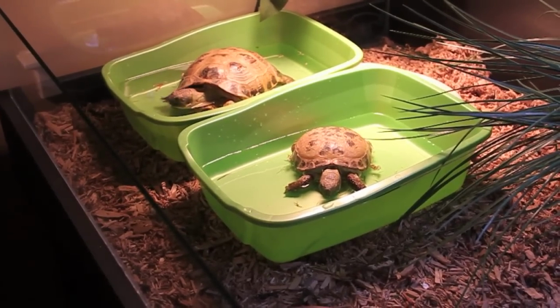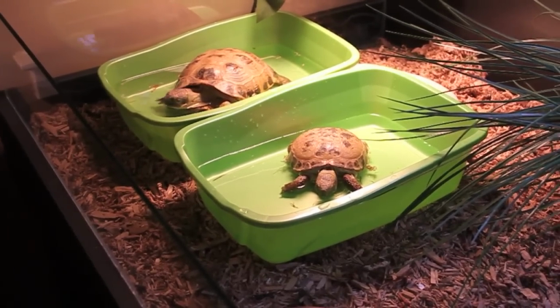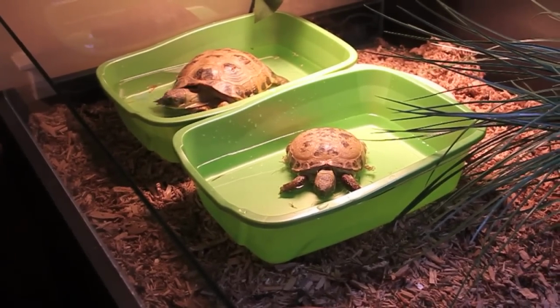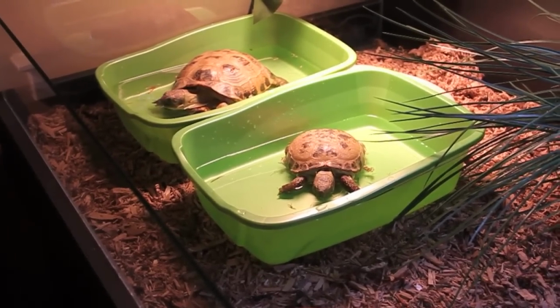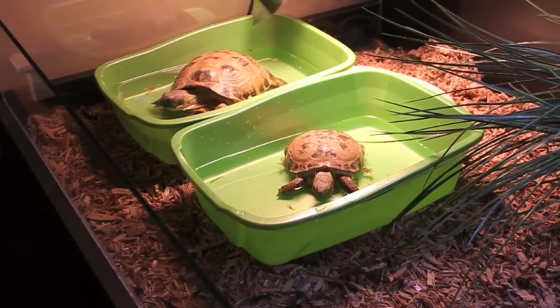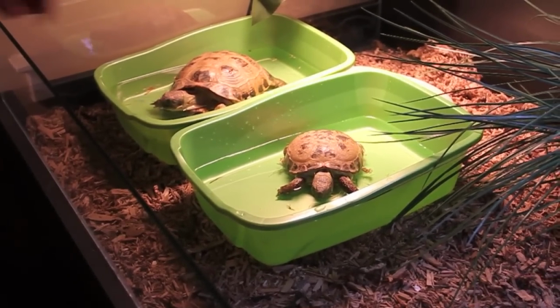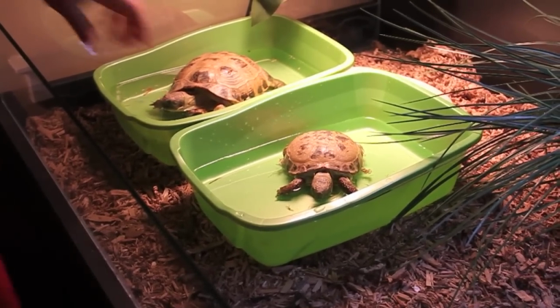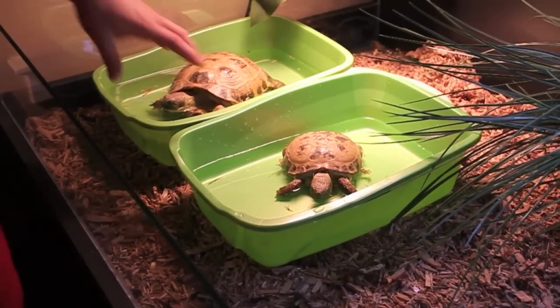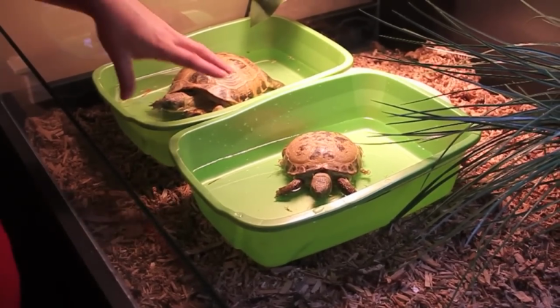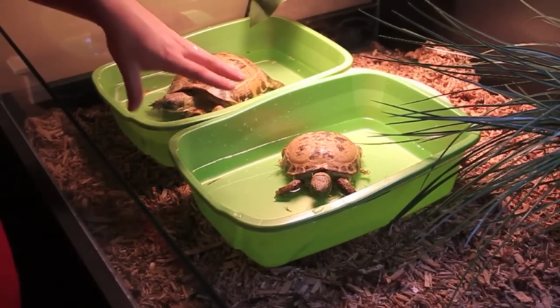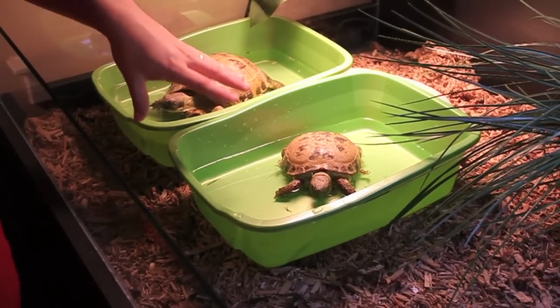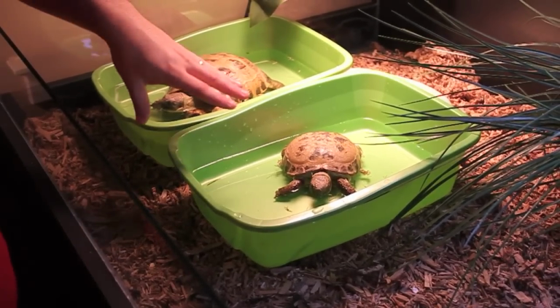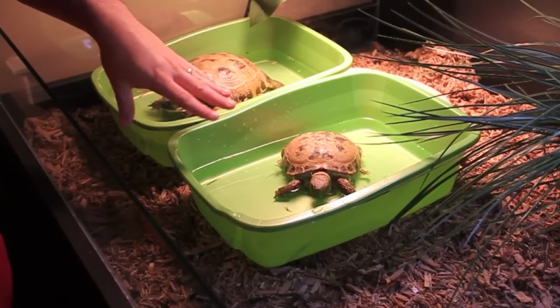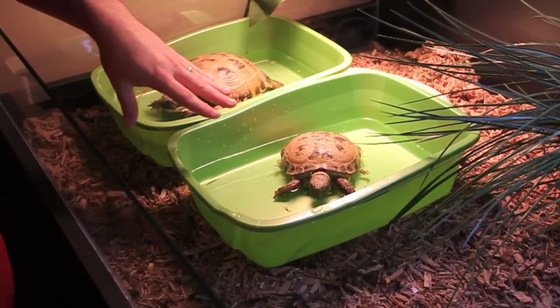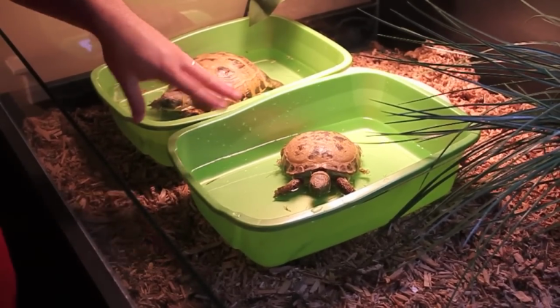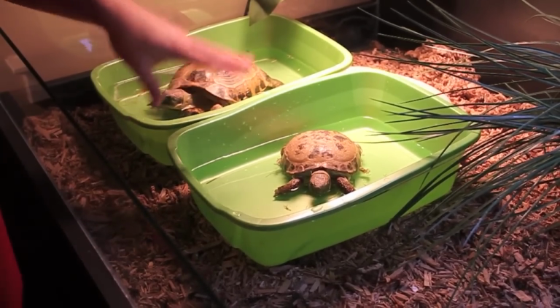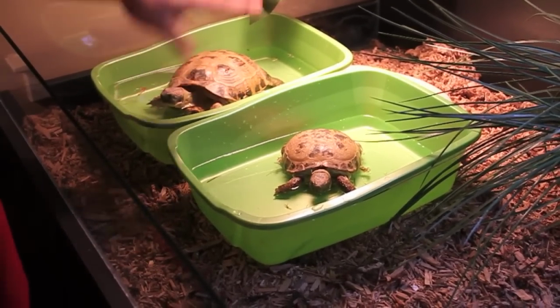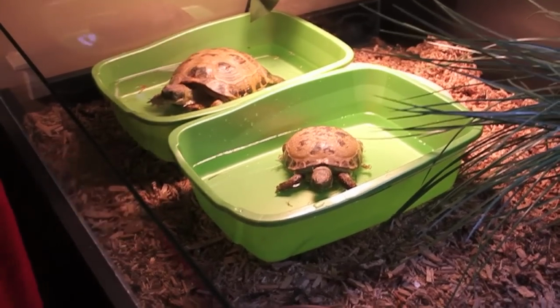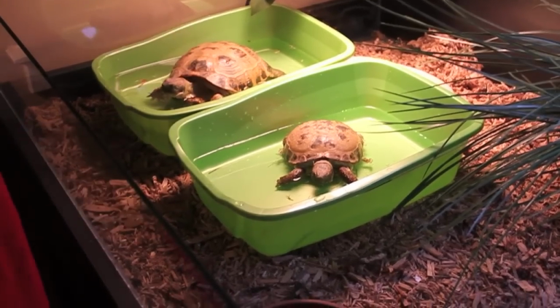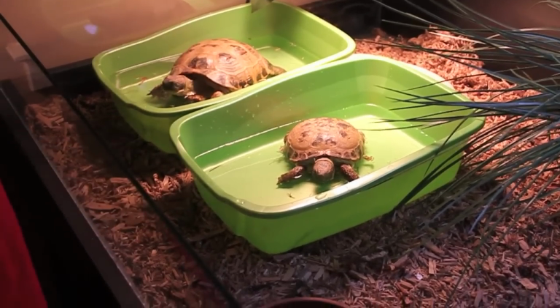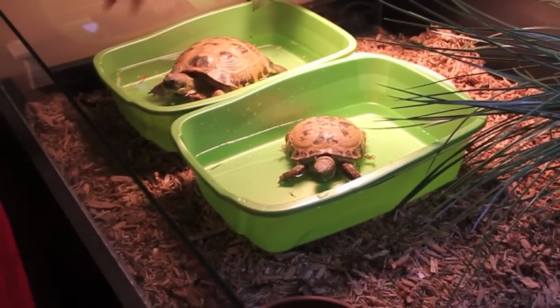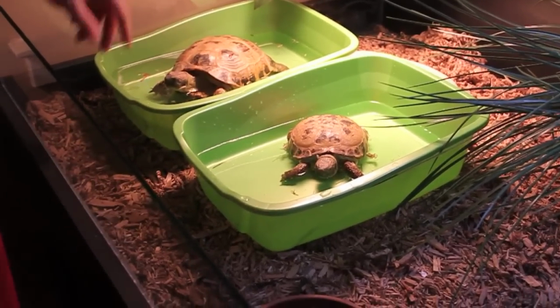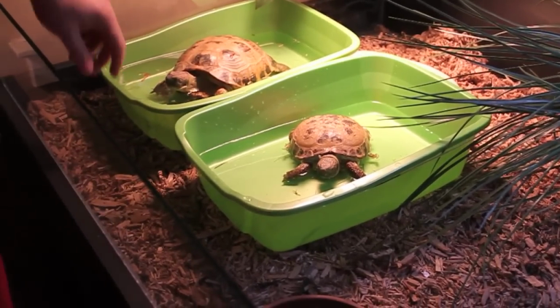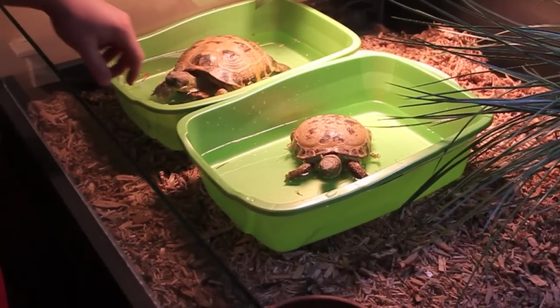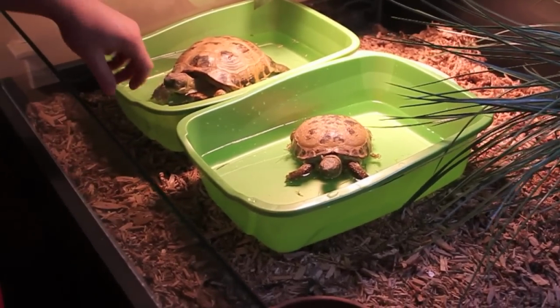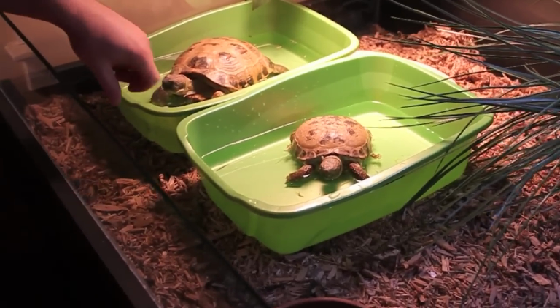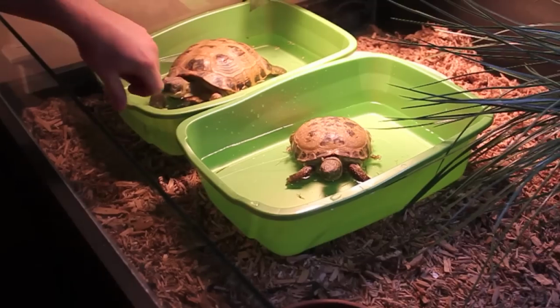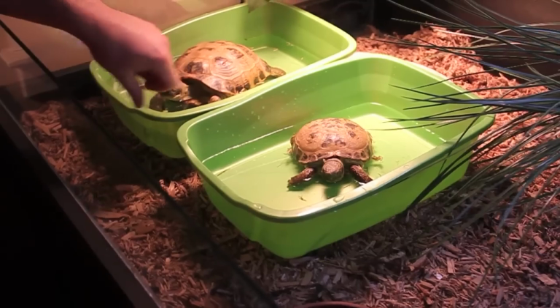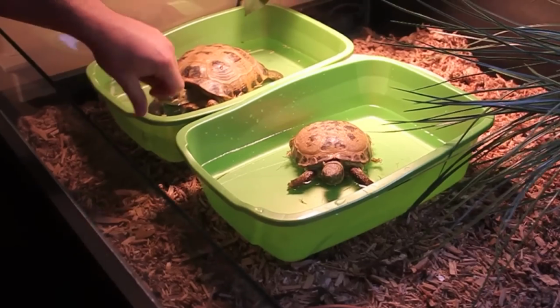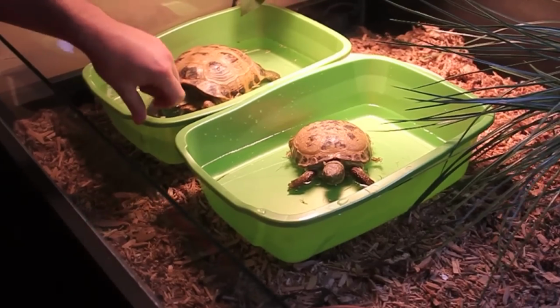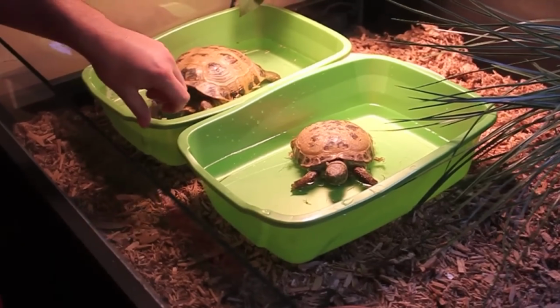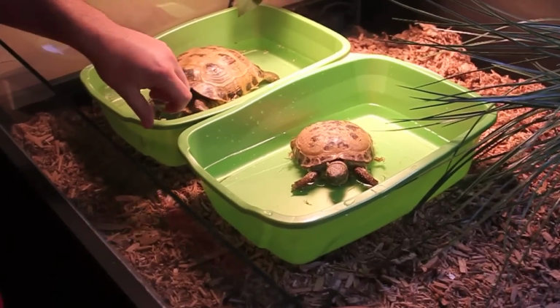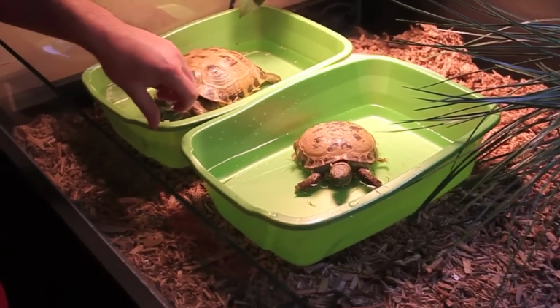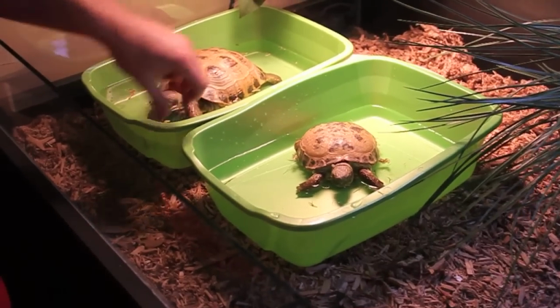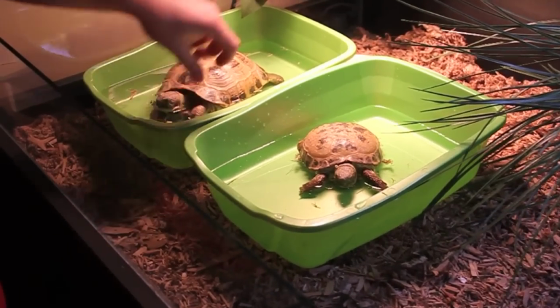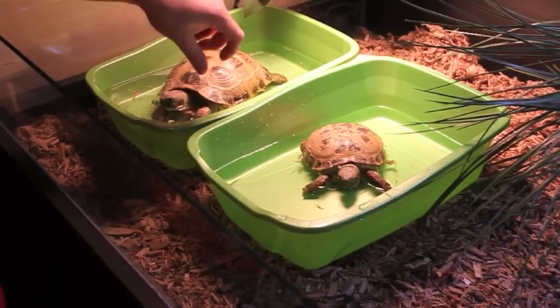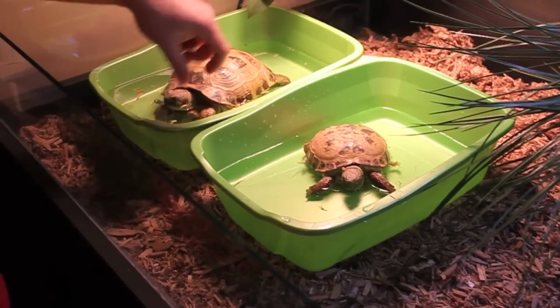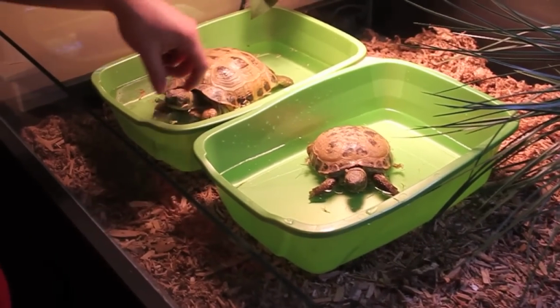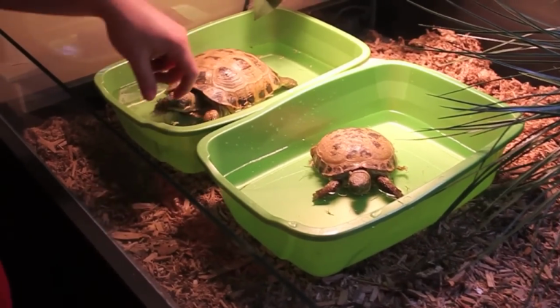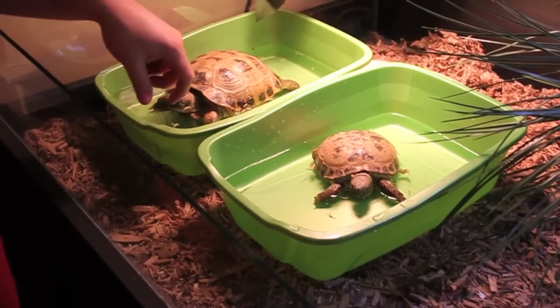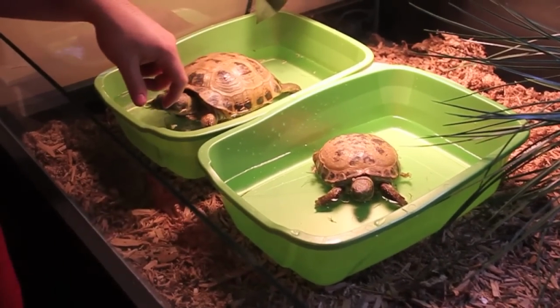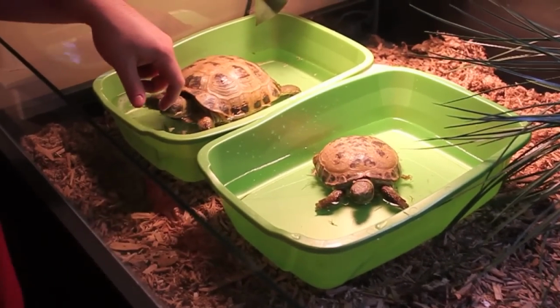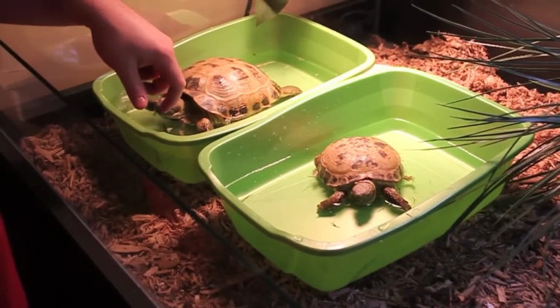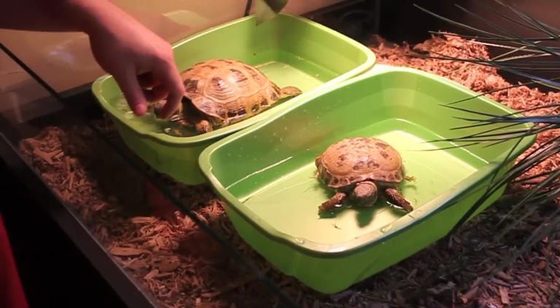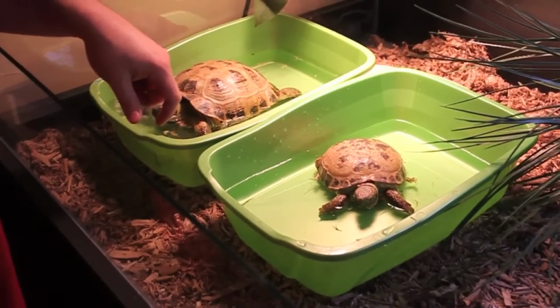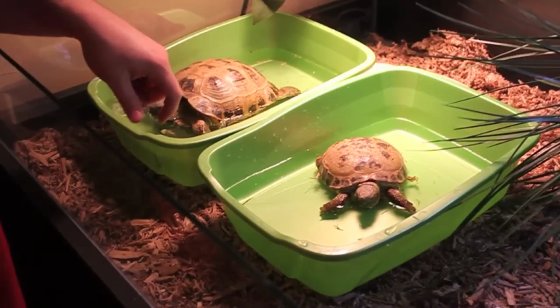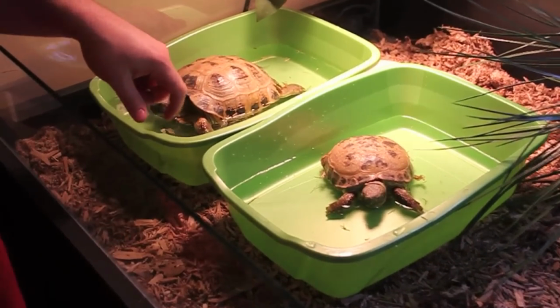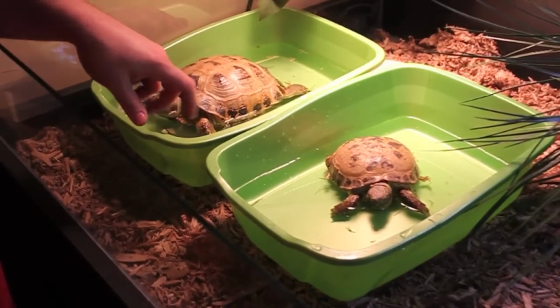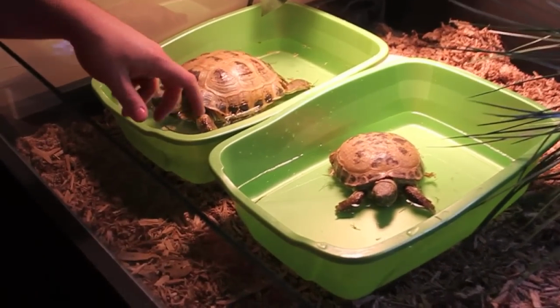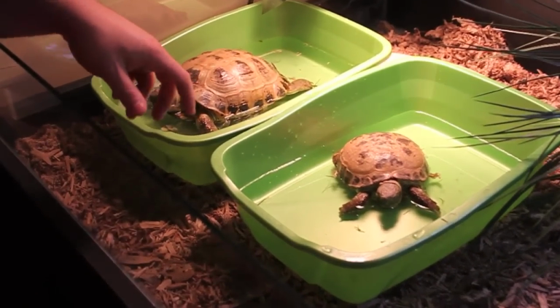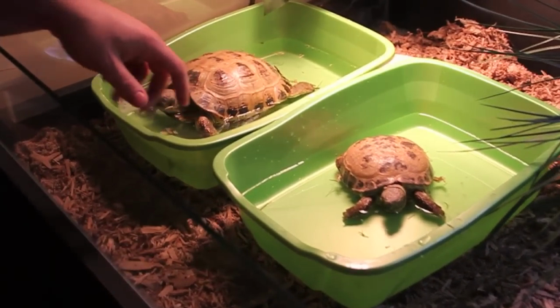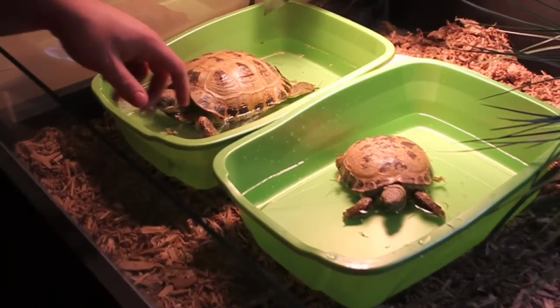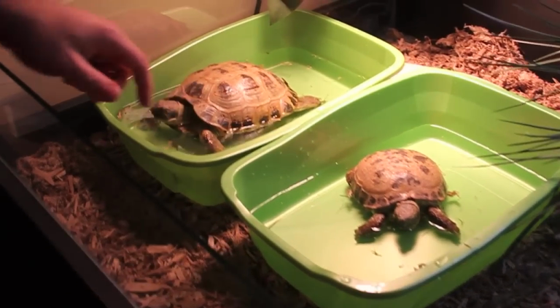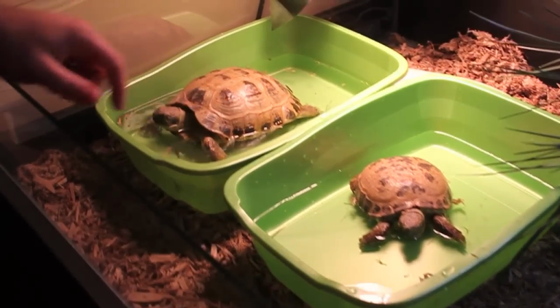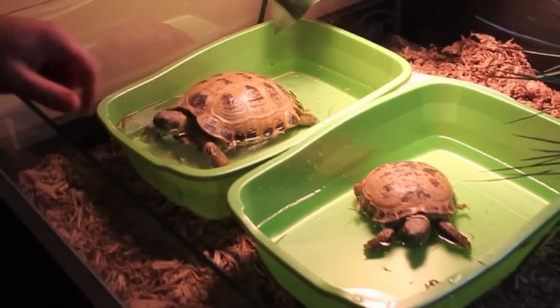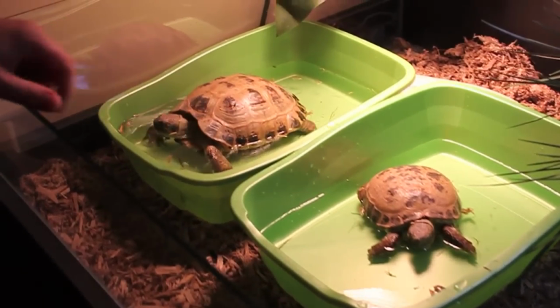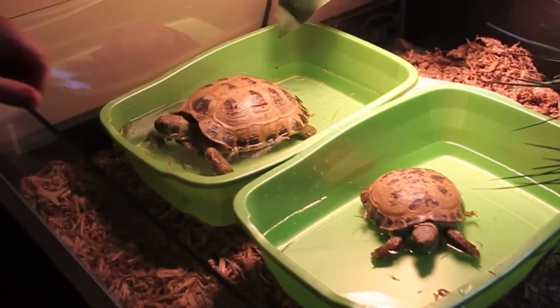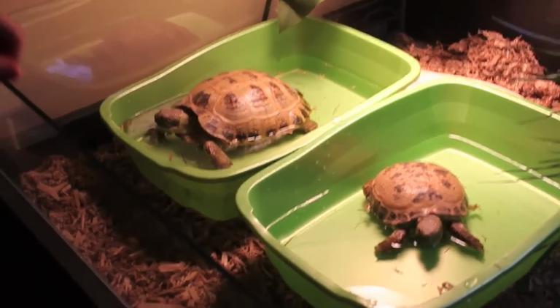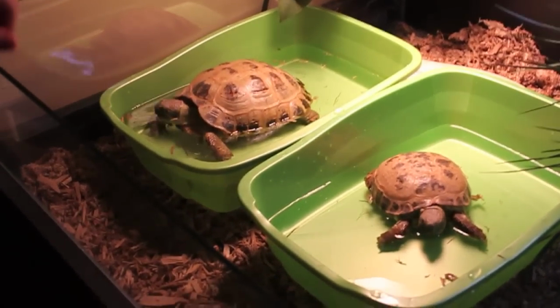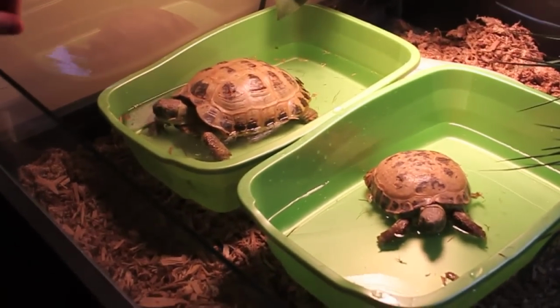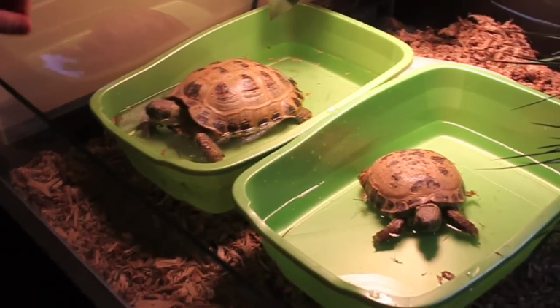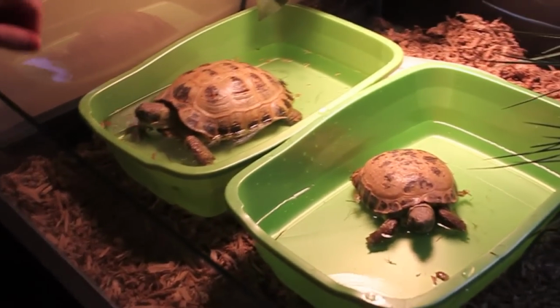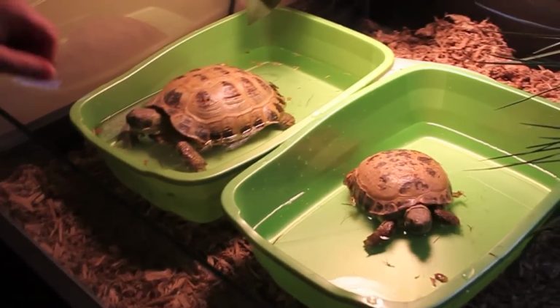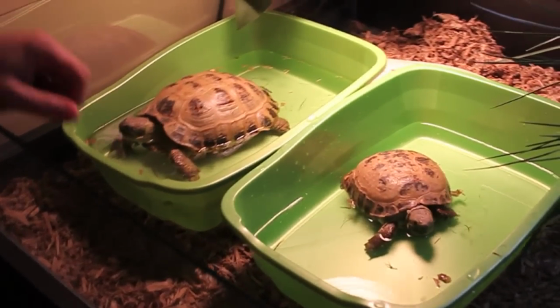We like to keep these under the heat lamp so they can stay warm throughout this, so they don't get cold or anything after being in there.